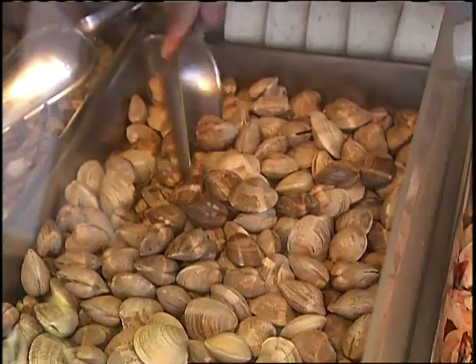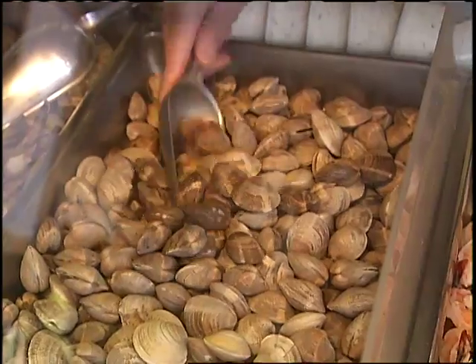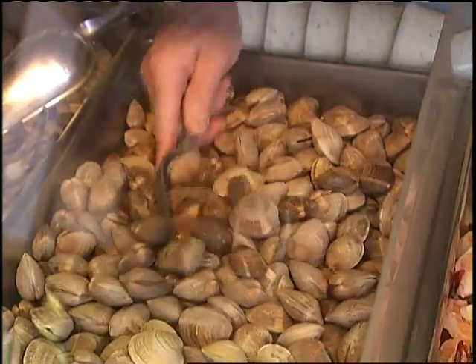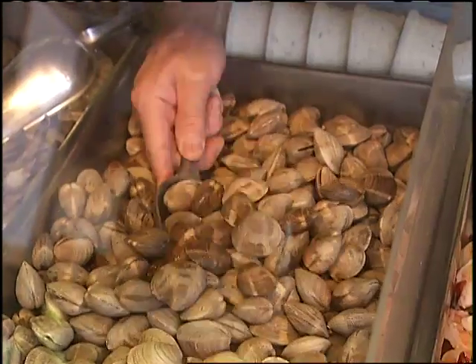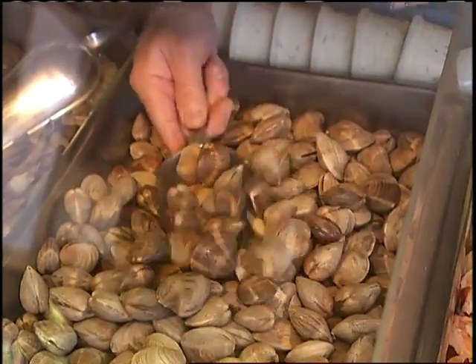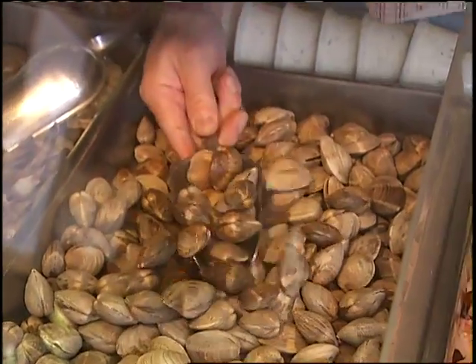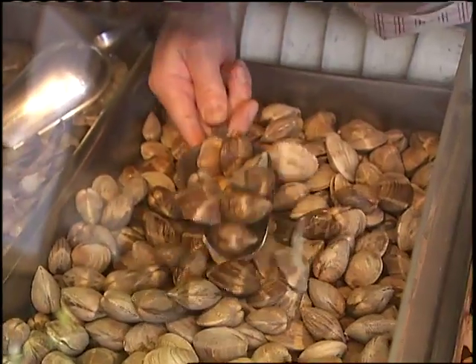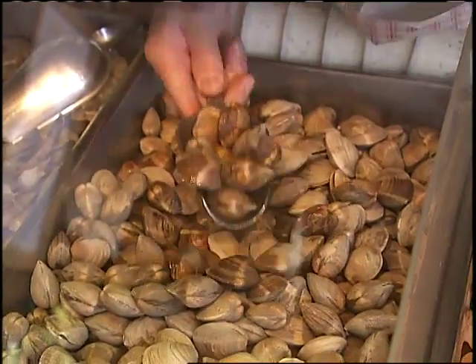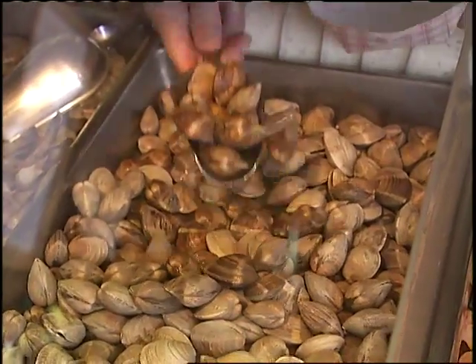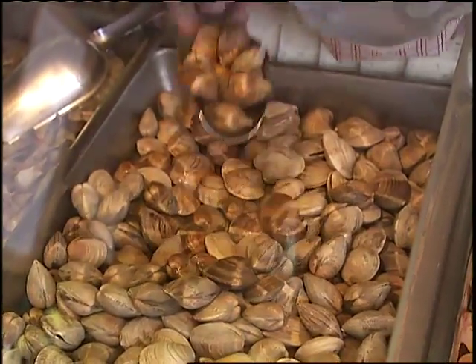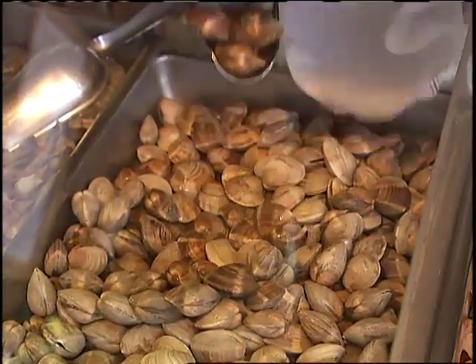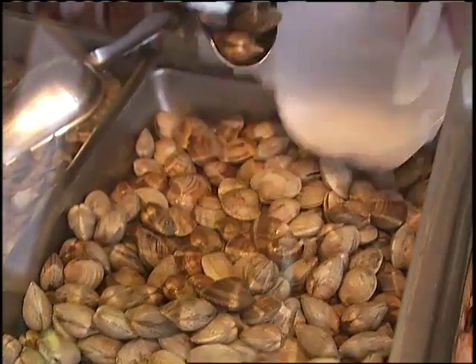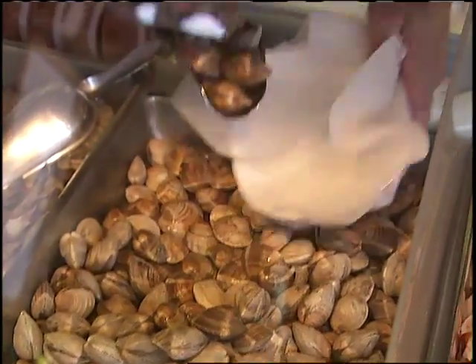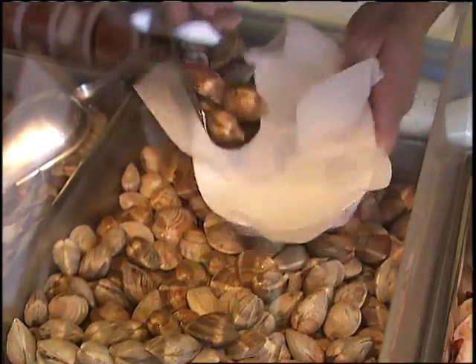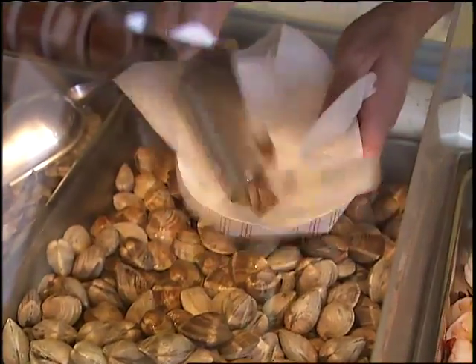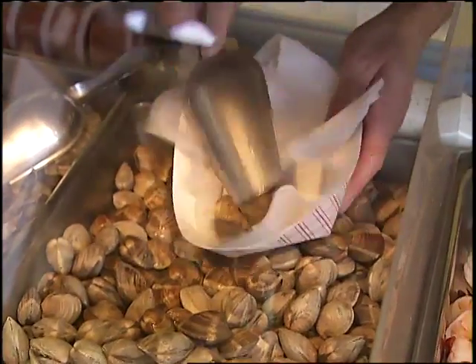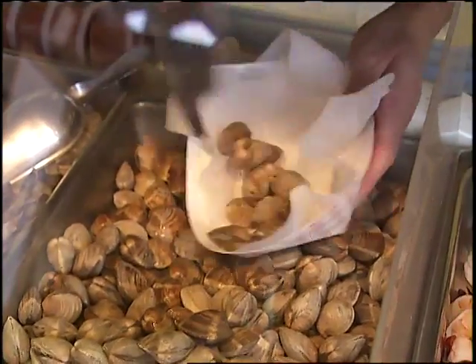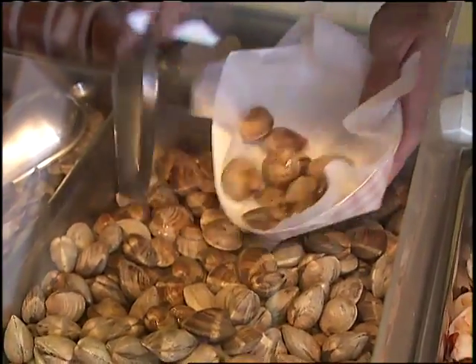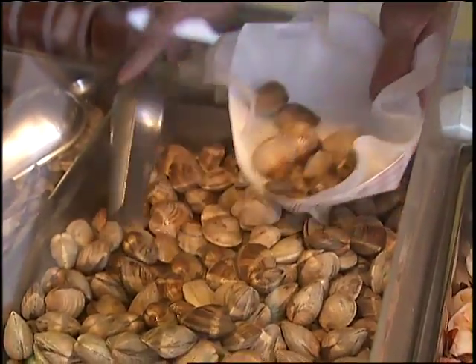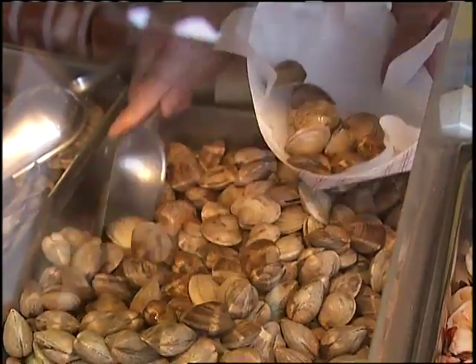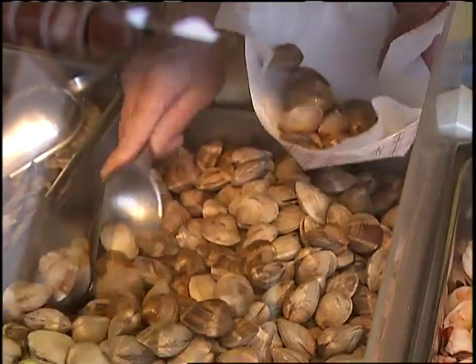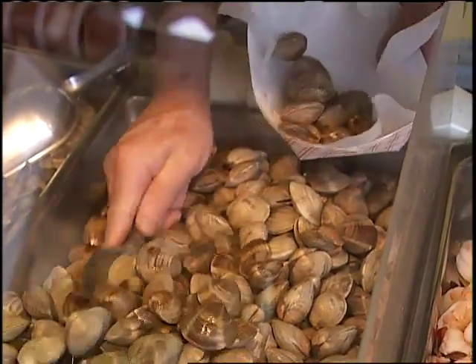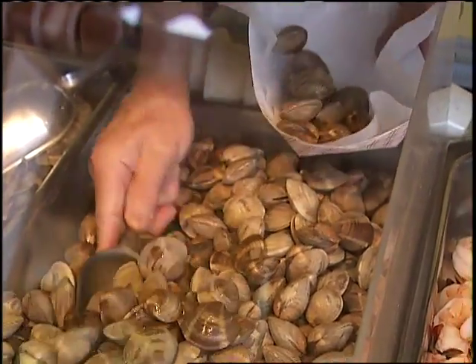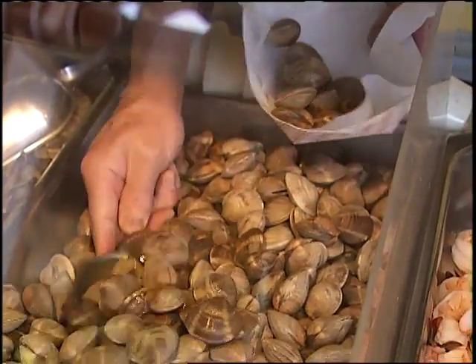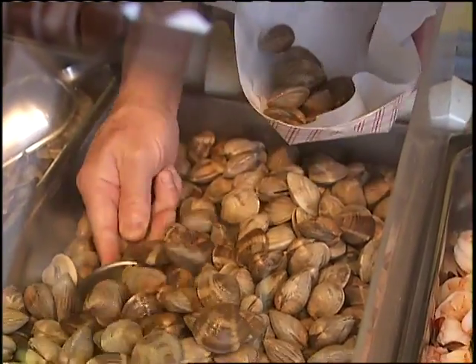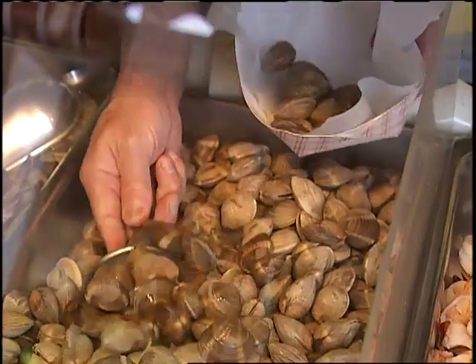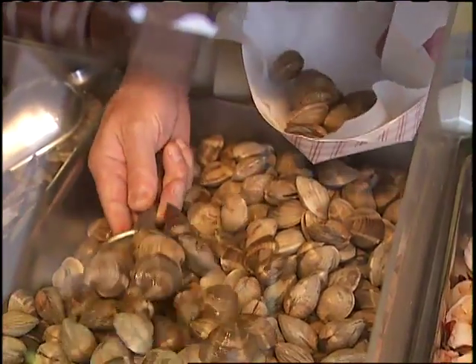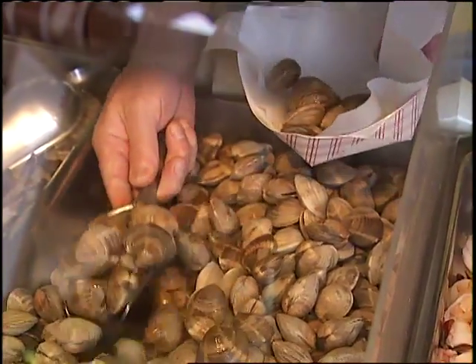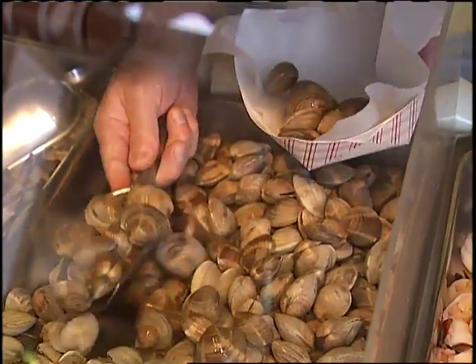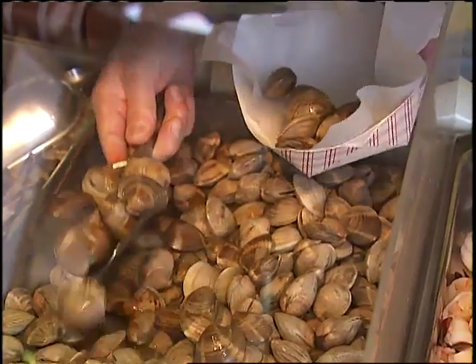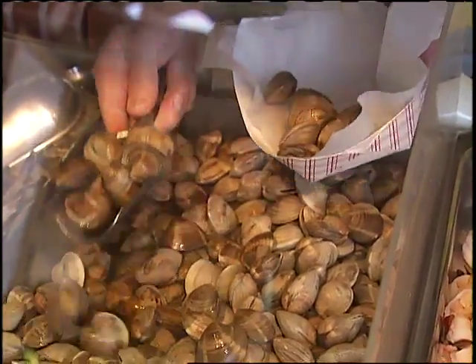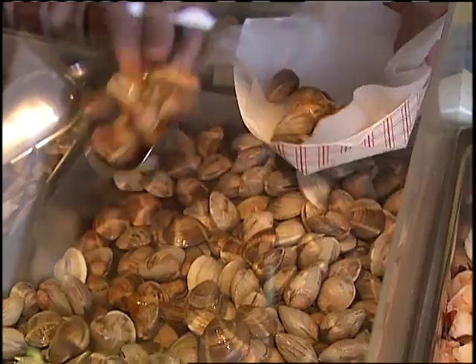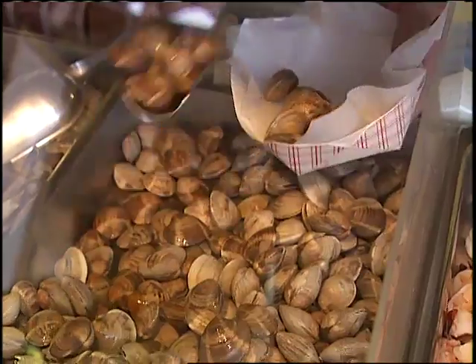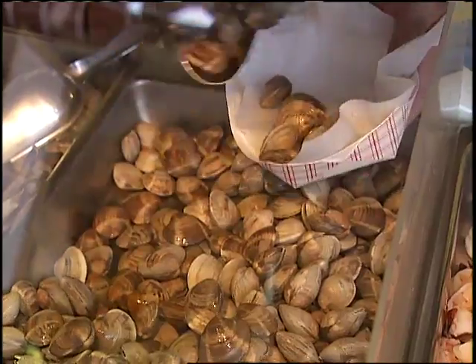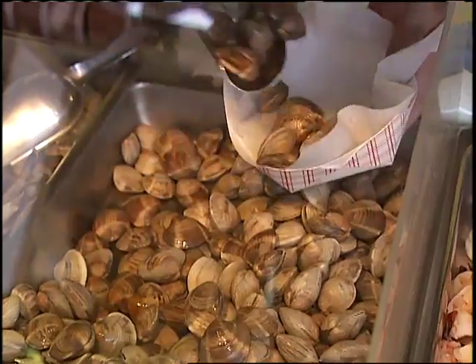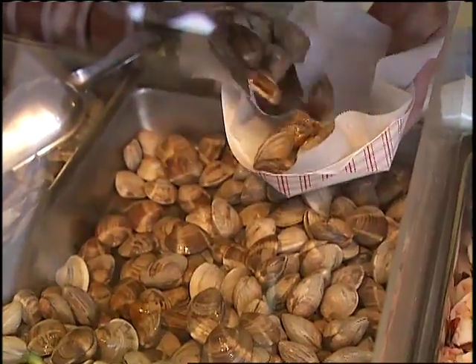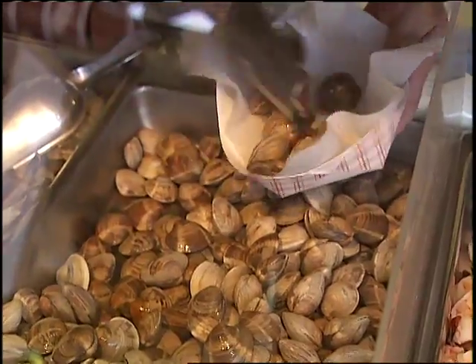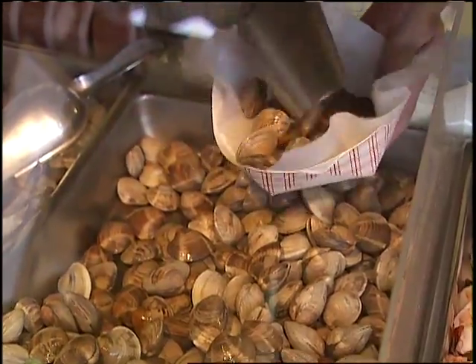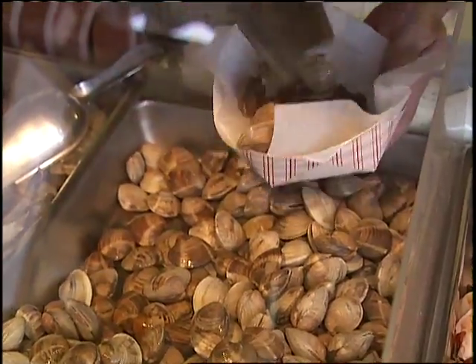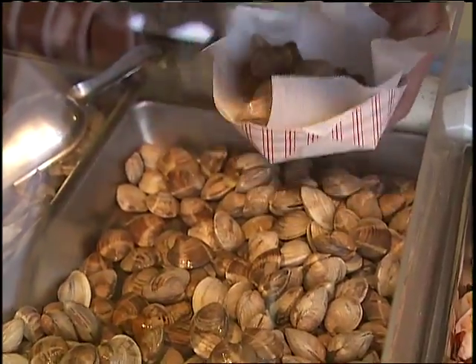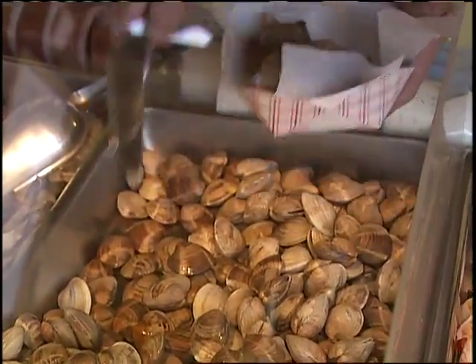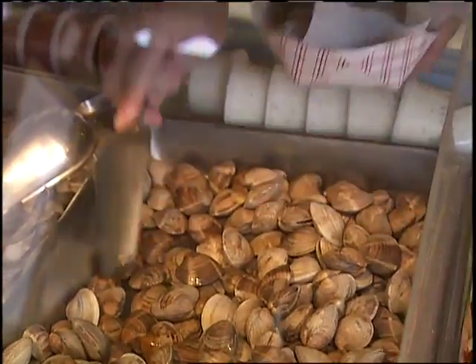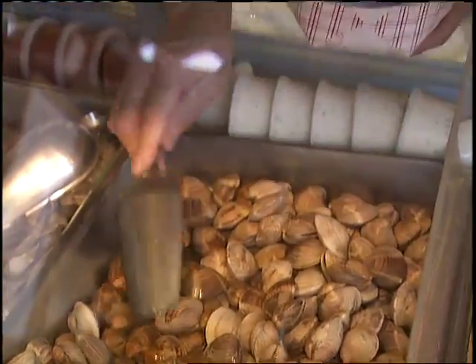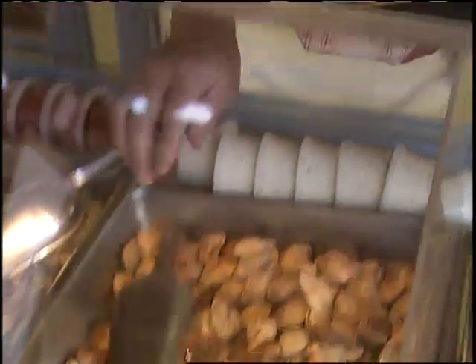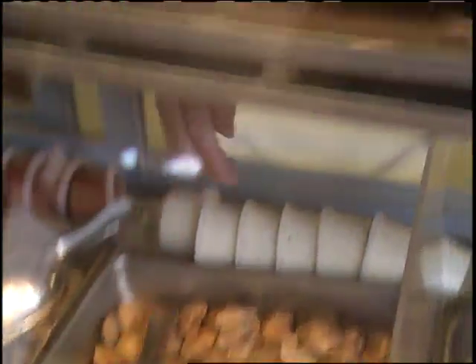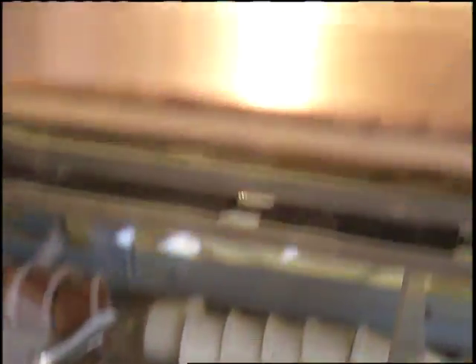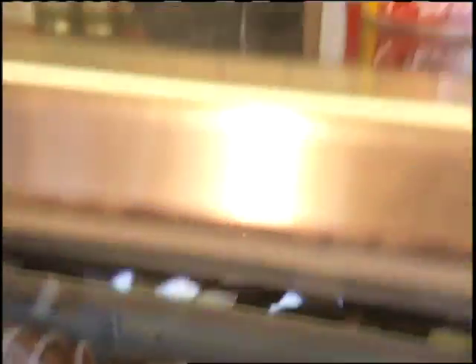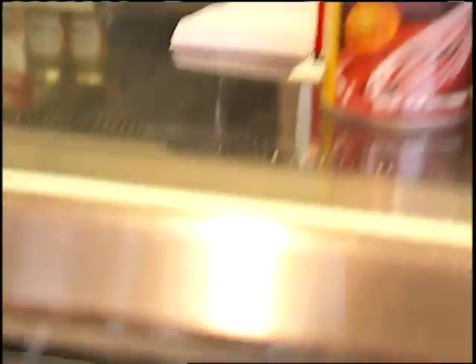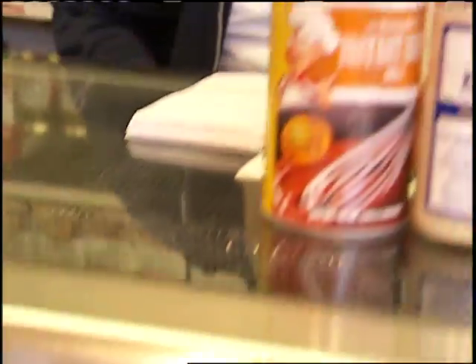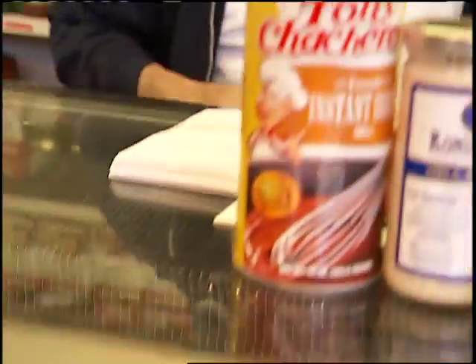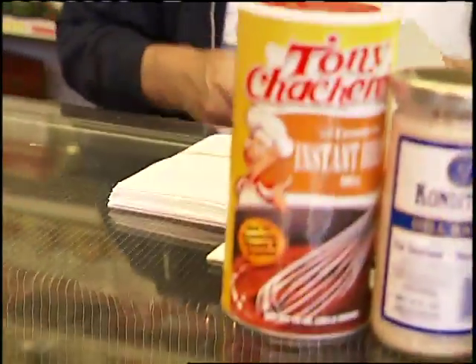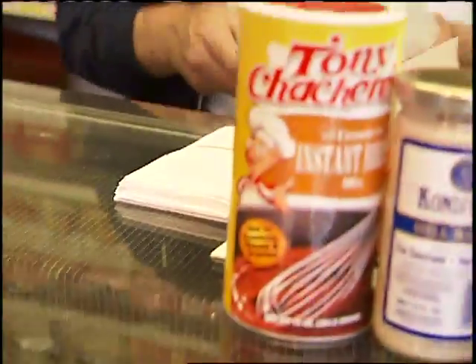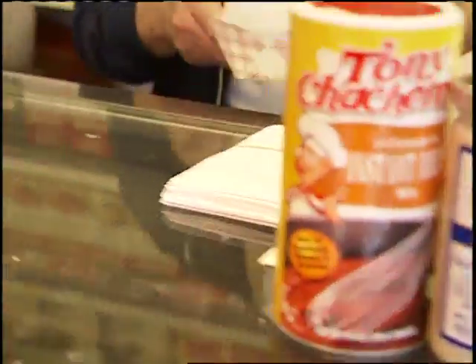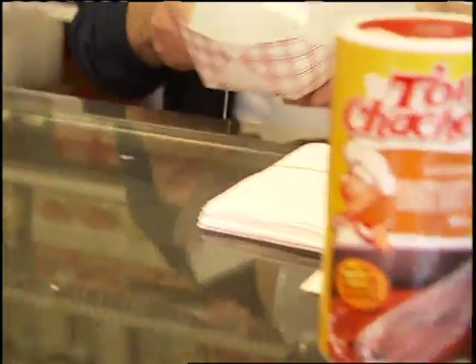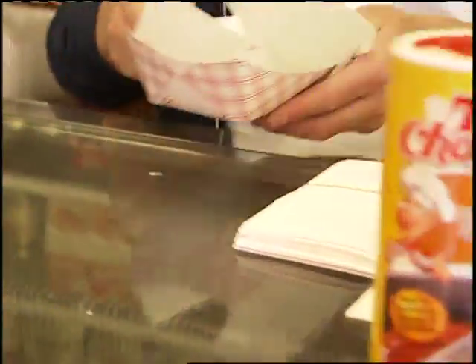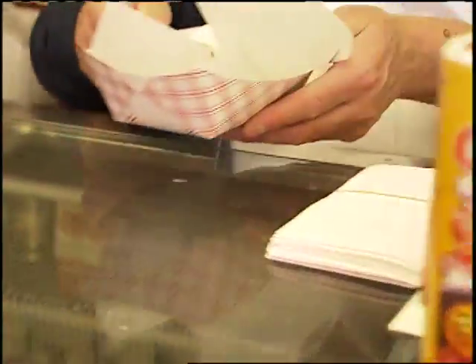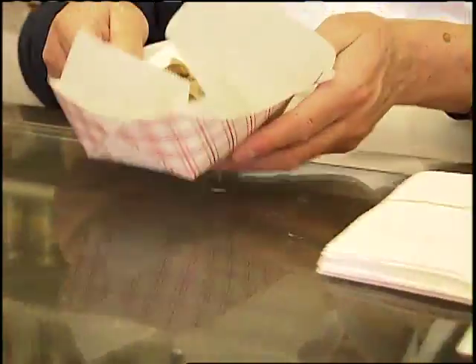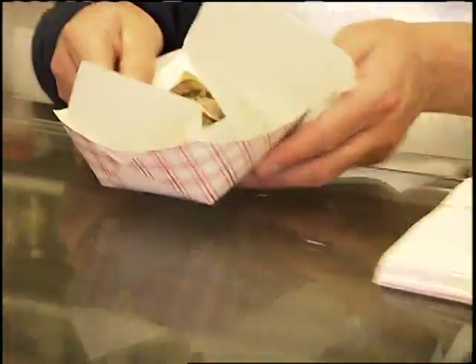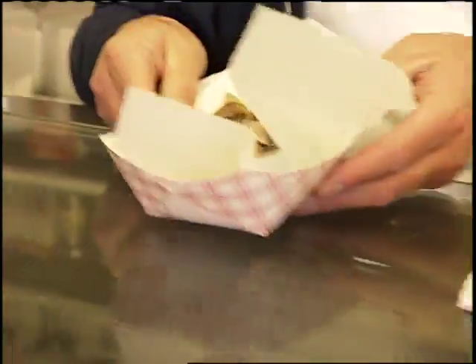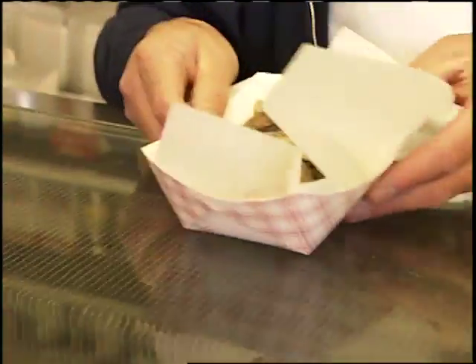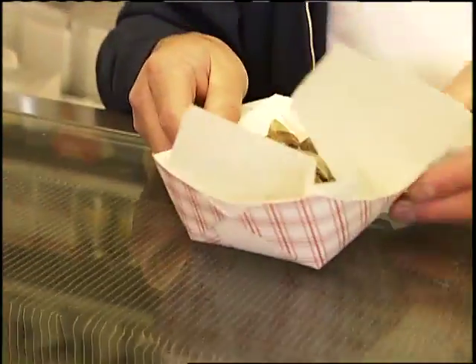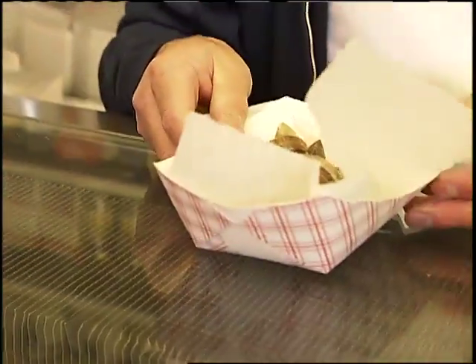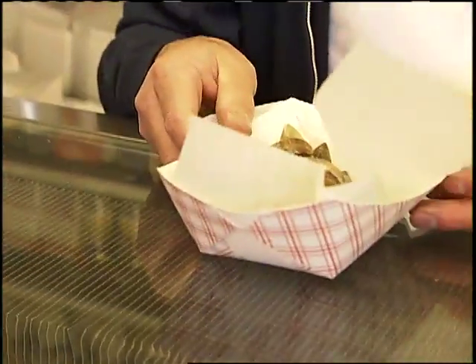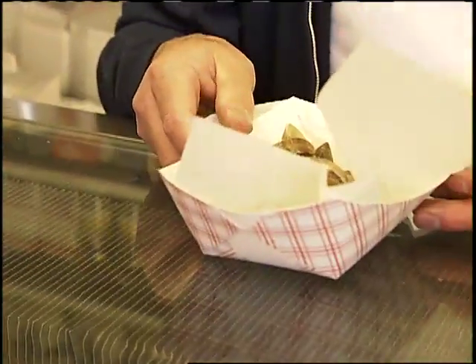When buying shellfish, discard any with broken shells. And do the tap test — make sure live shellfish close up when tapped.